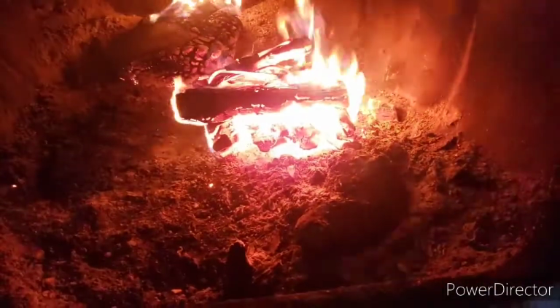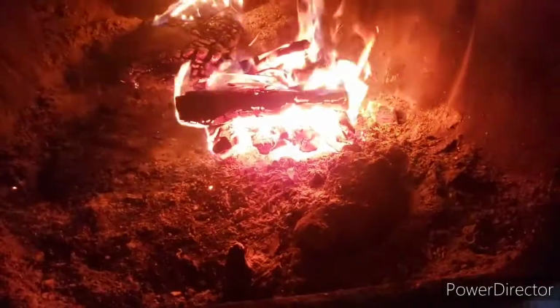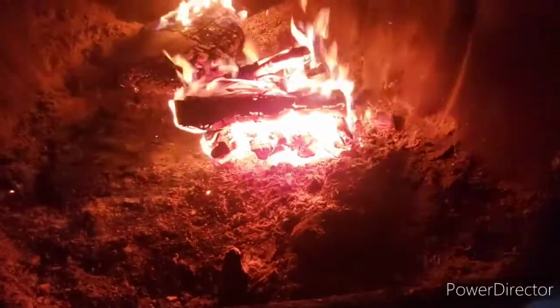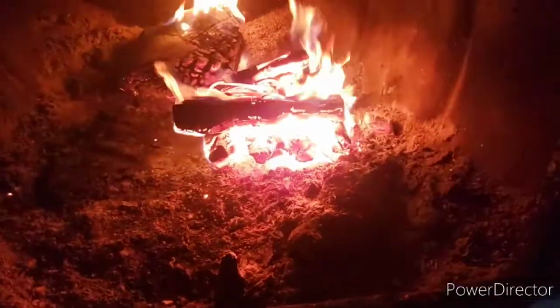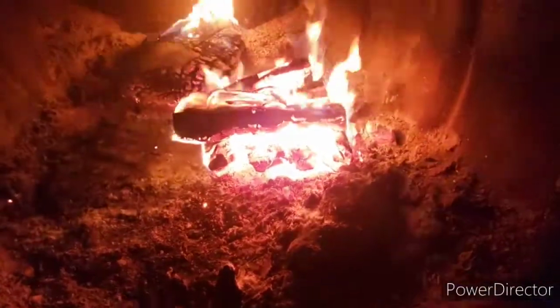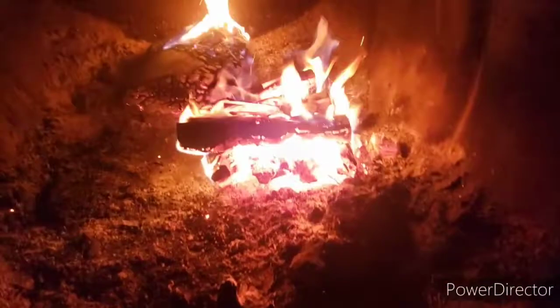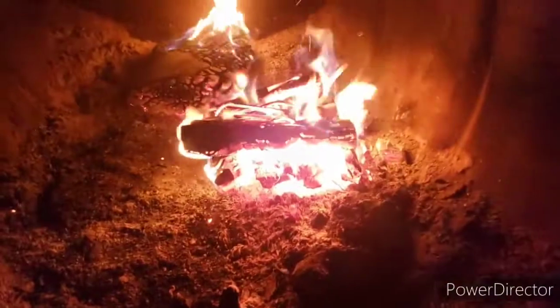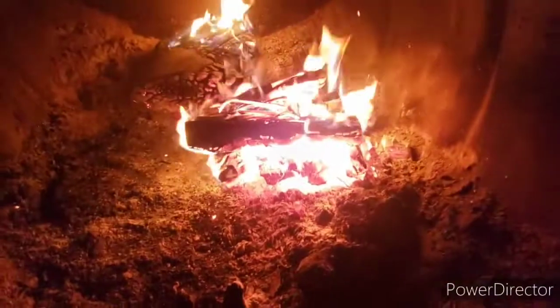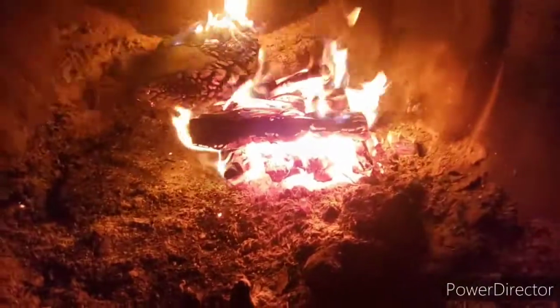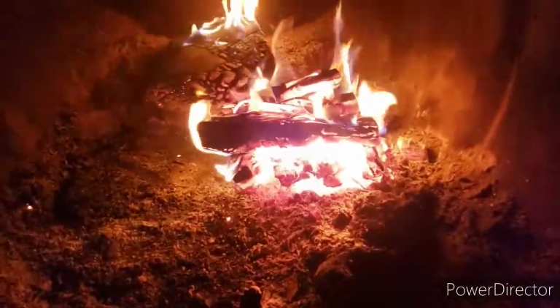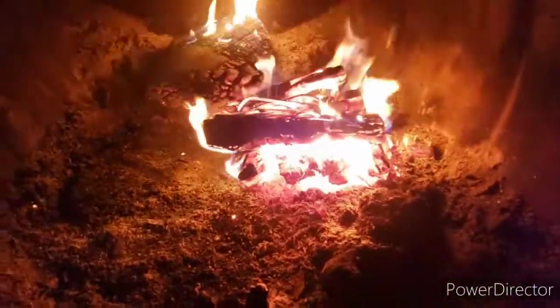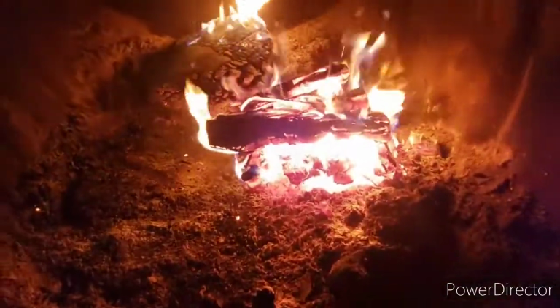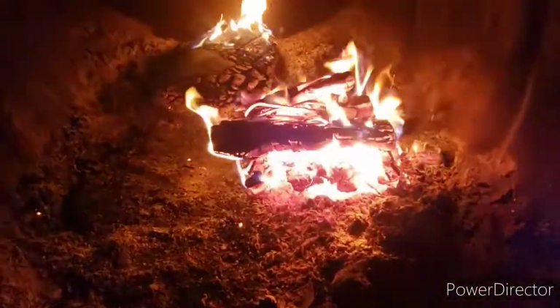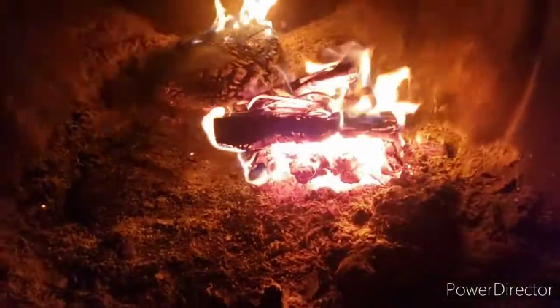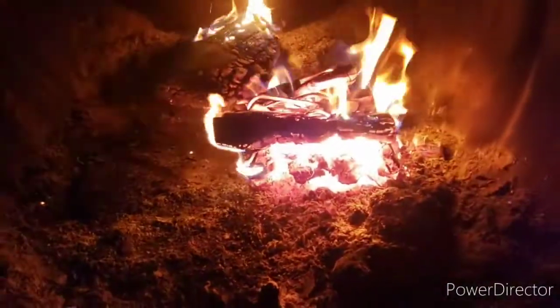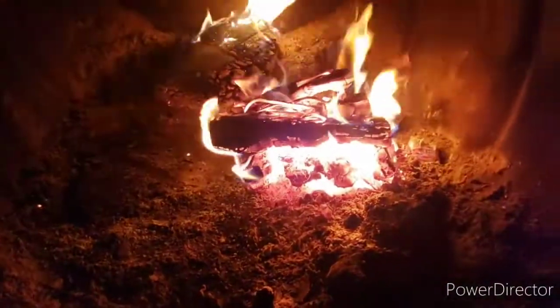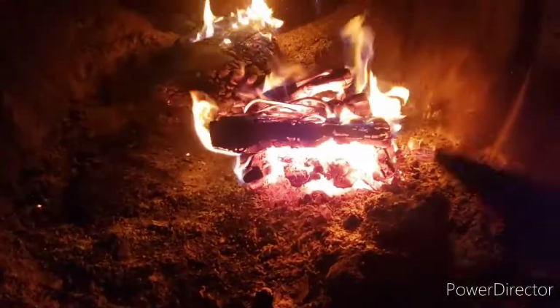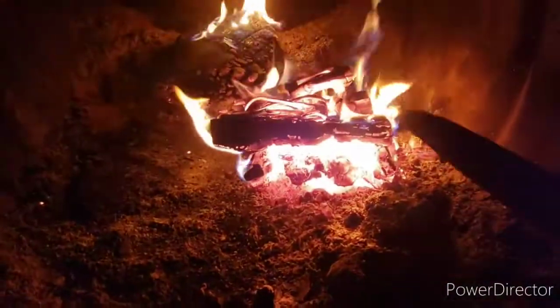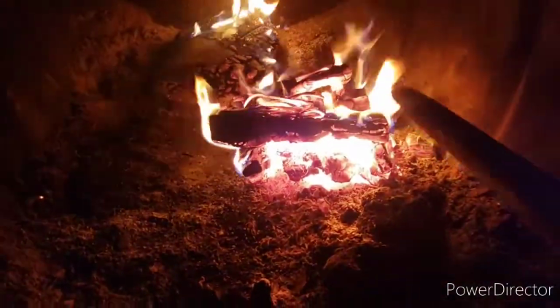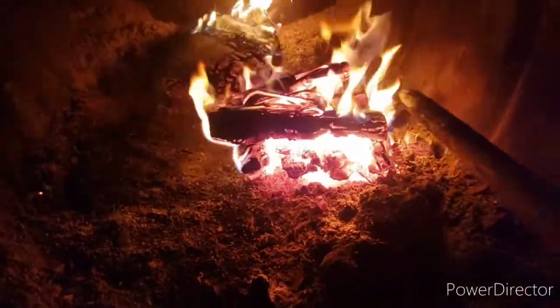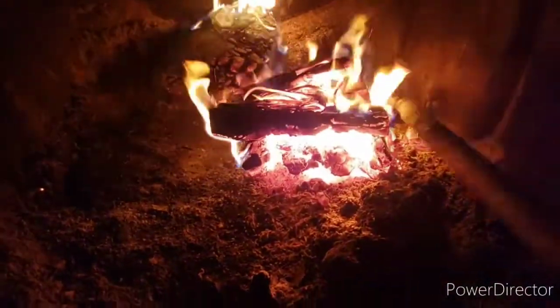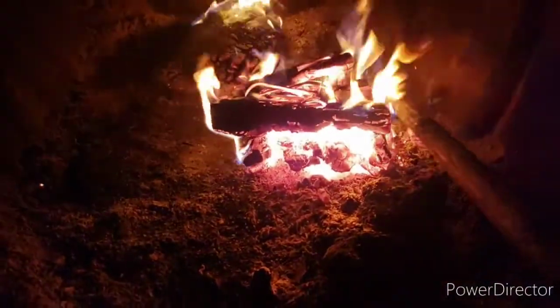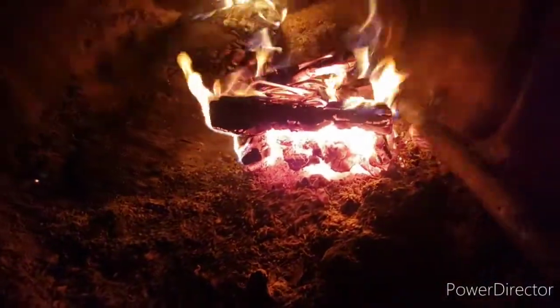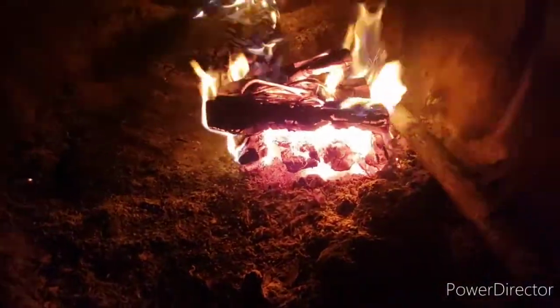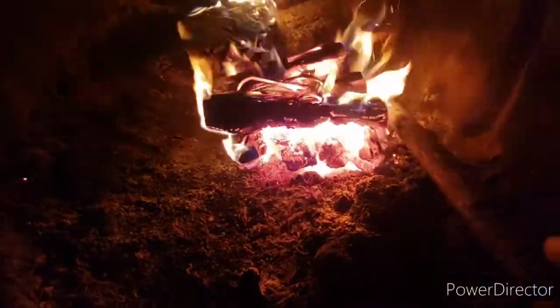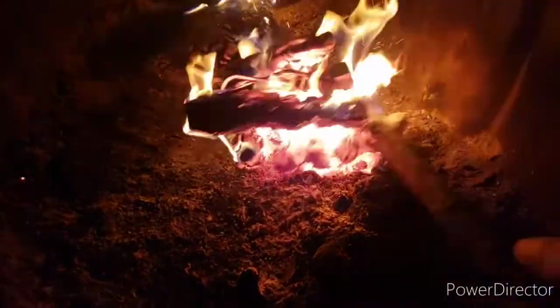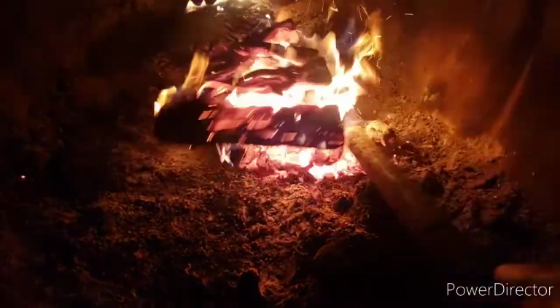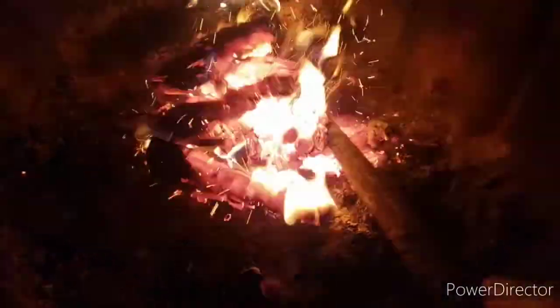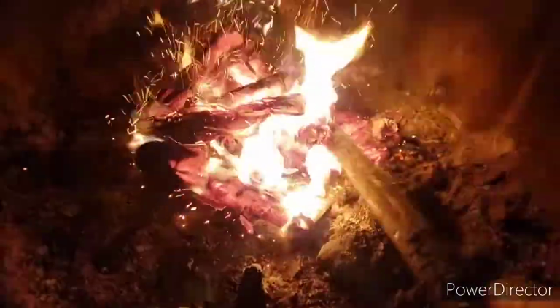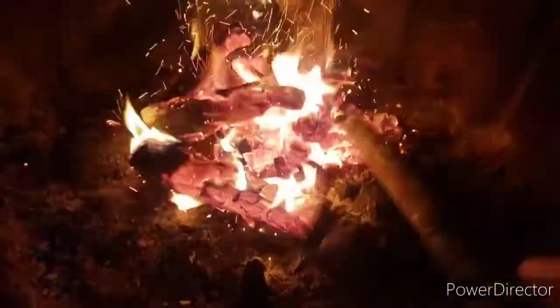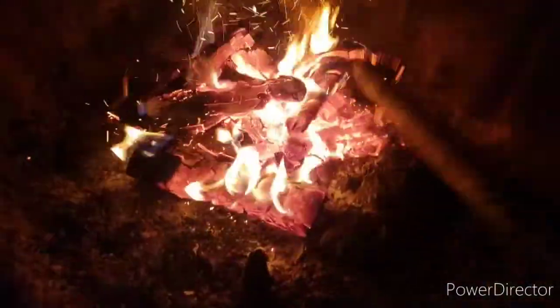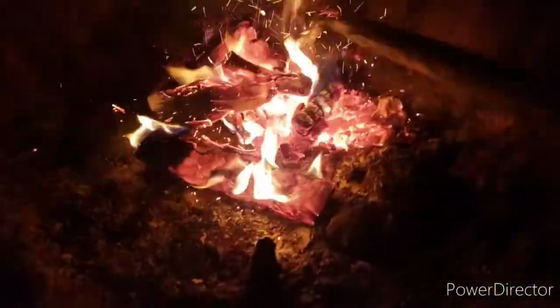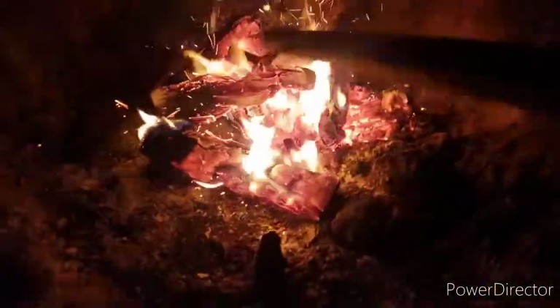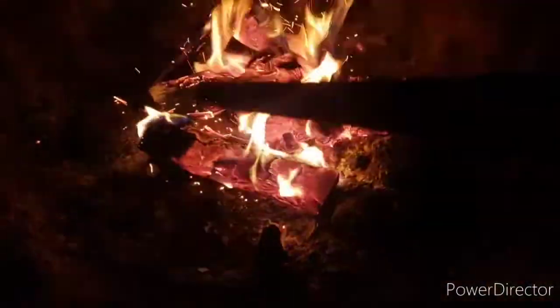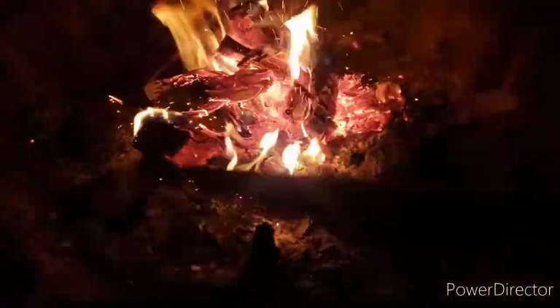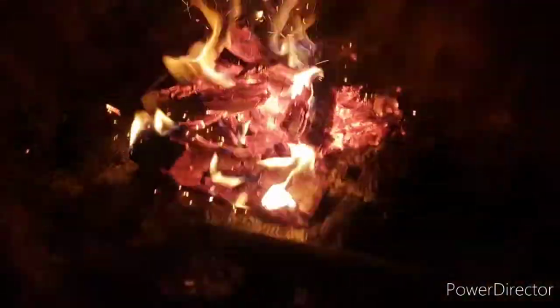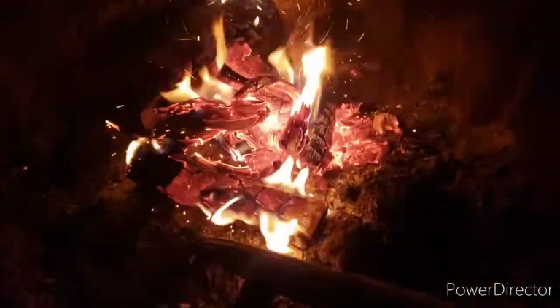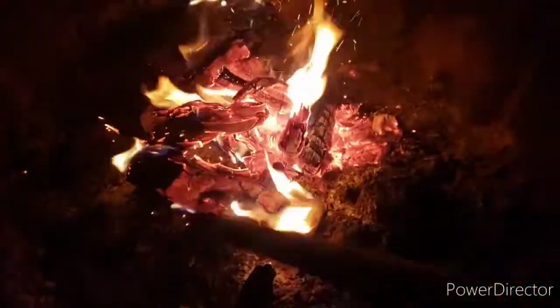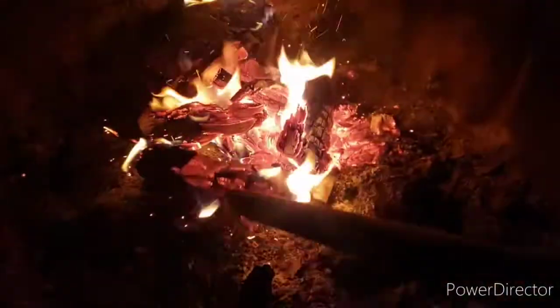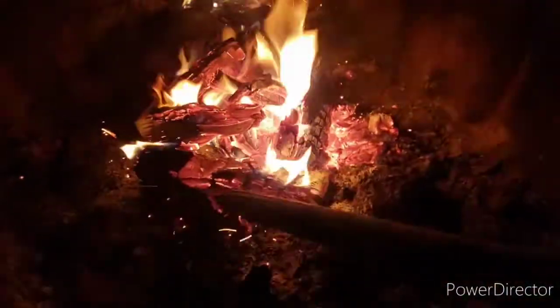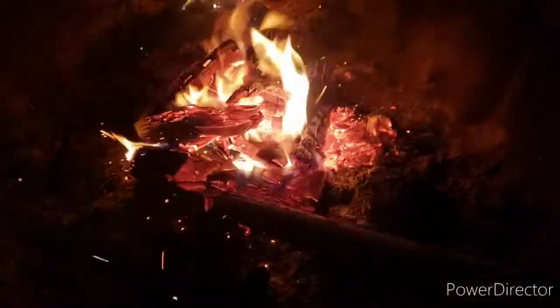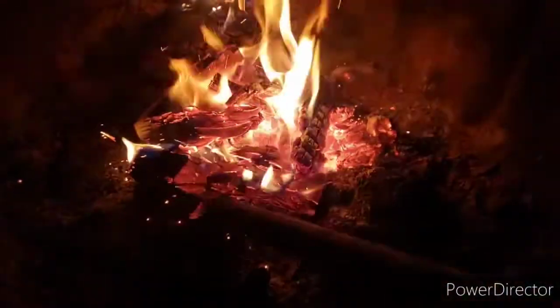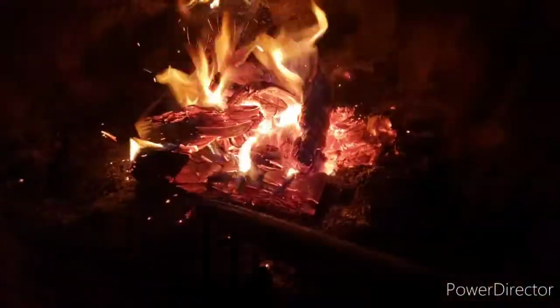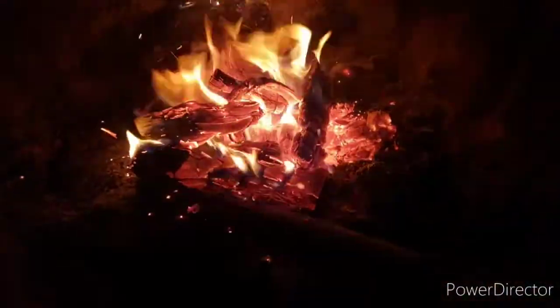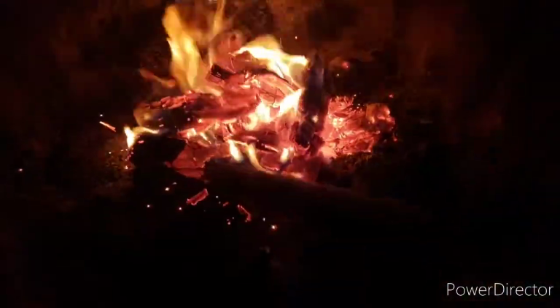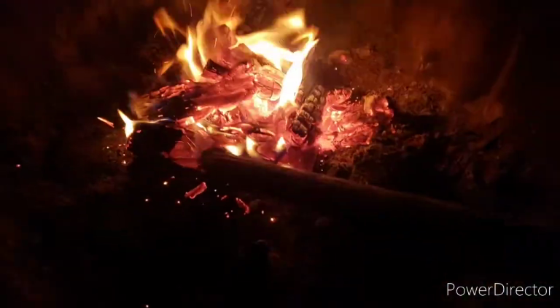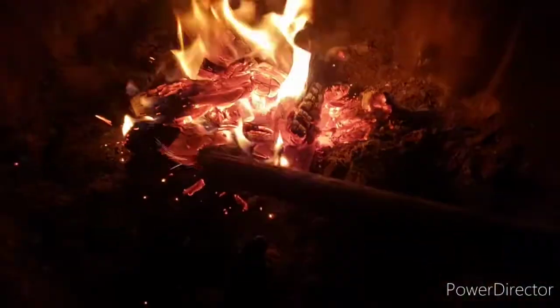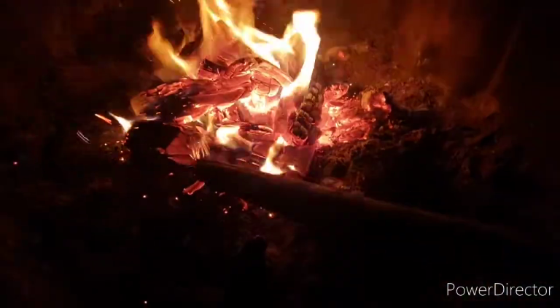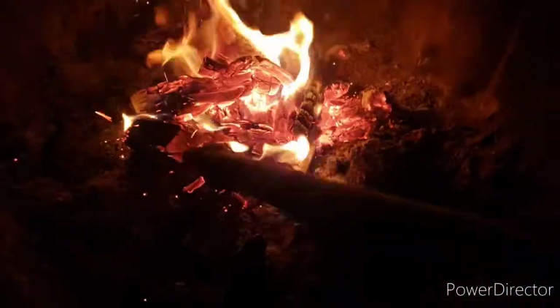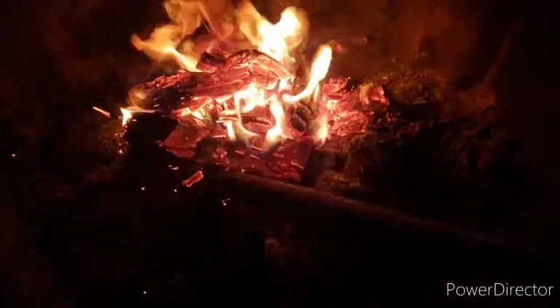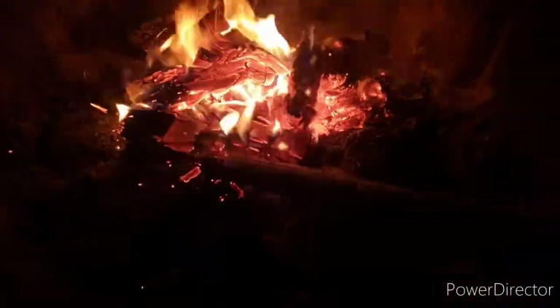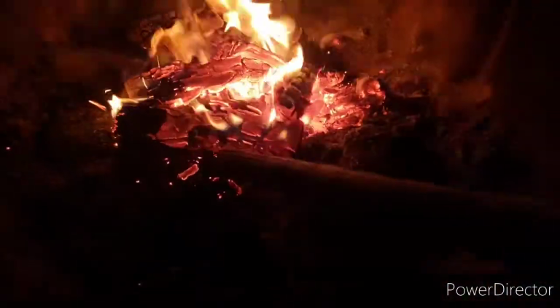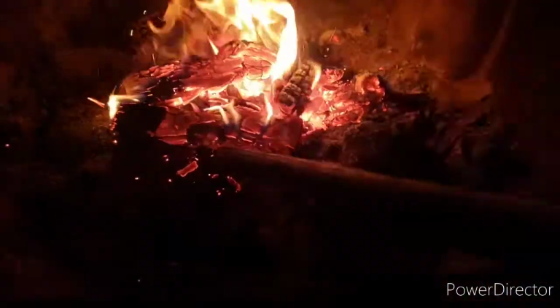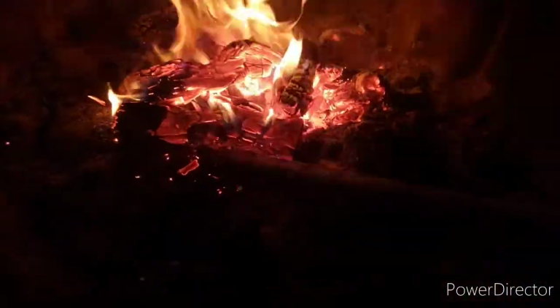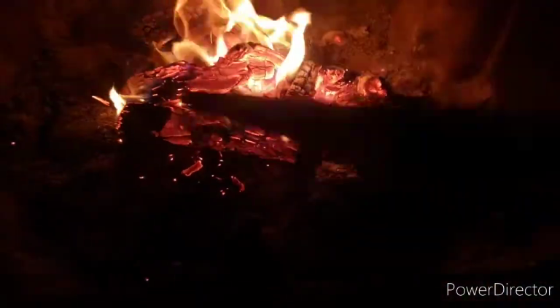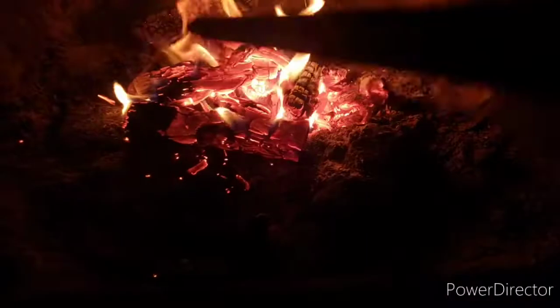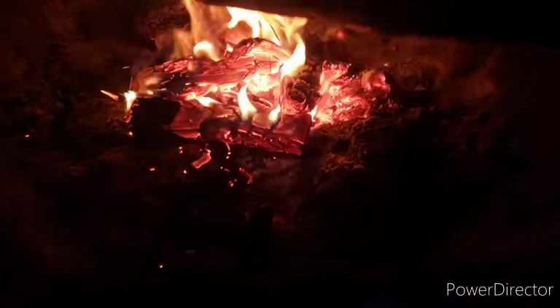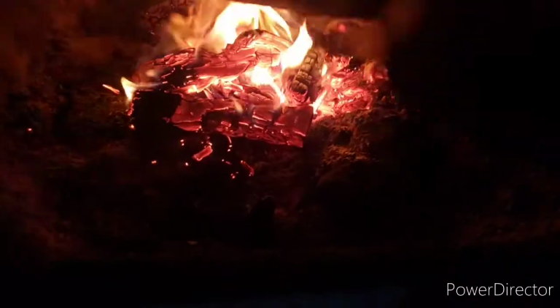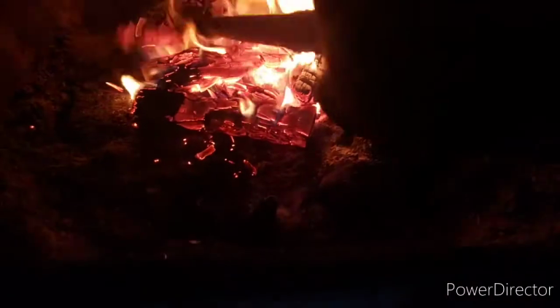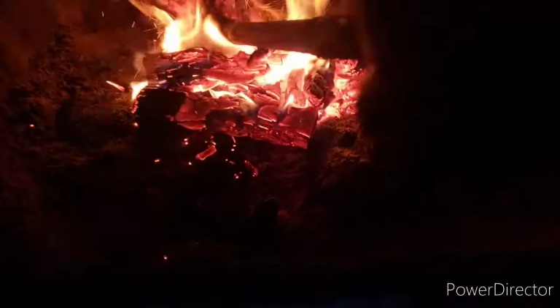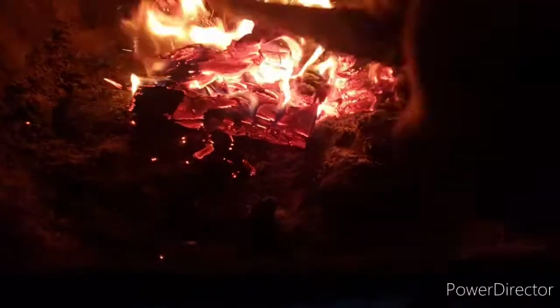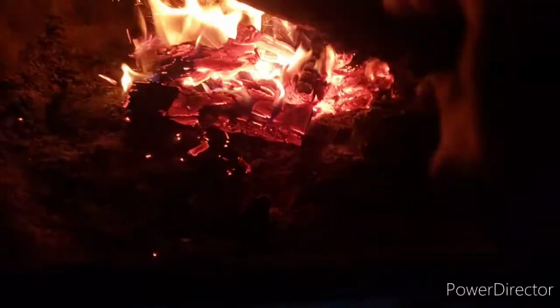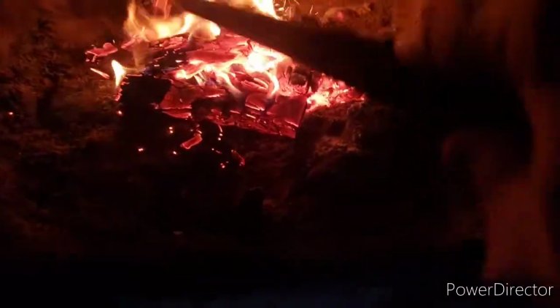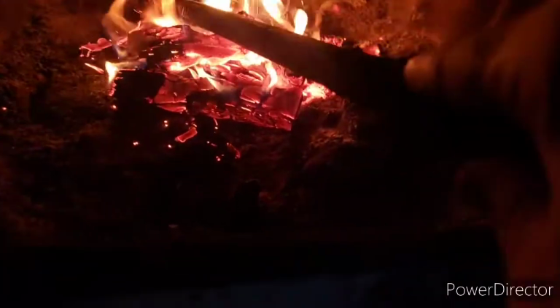Now that we have a nice pile of coals going, we're going to move them to the center and put two logs around them for the grate.